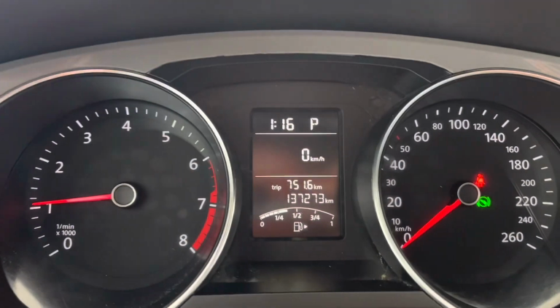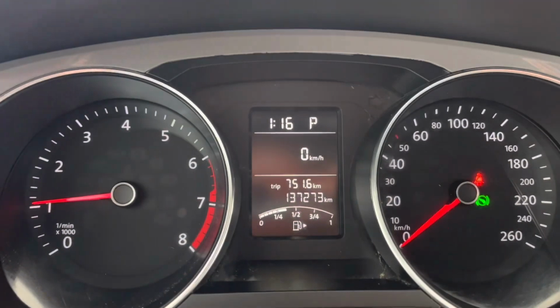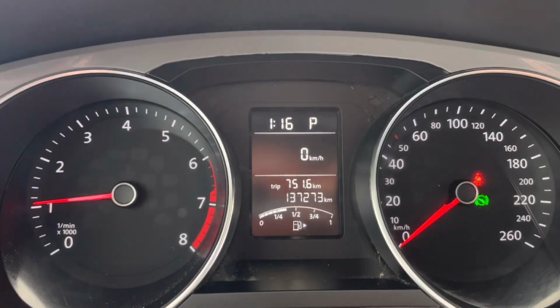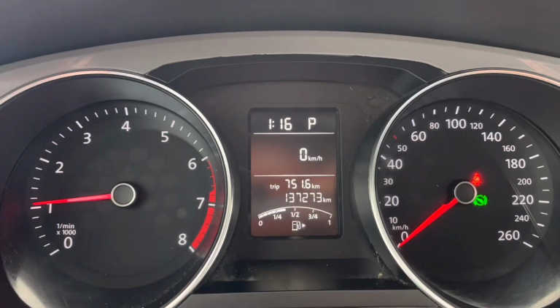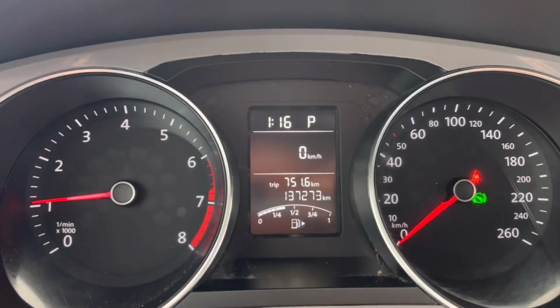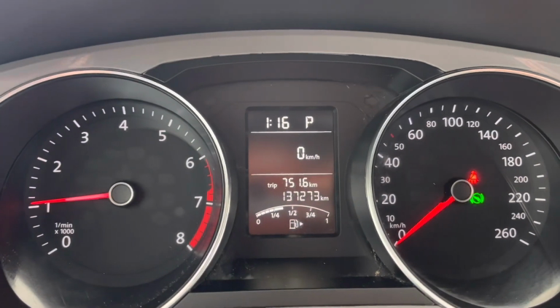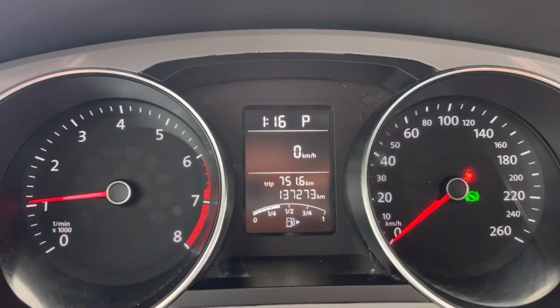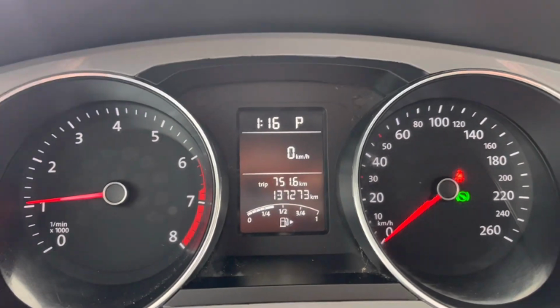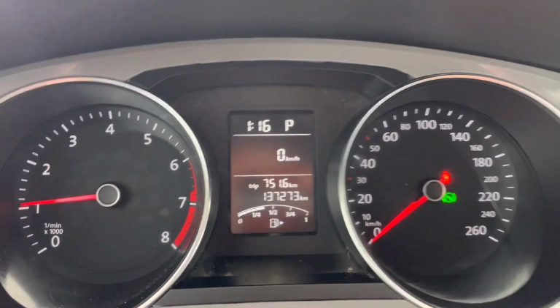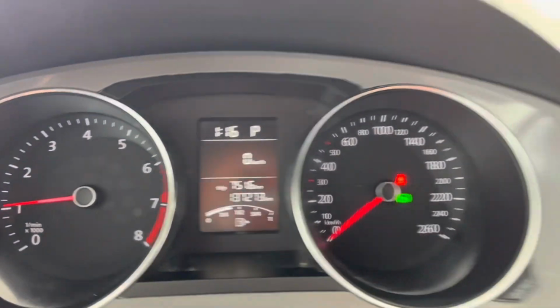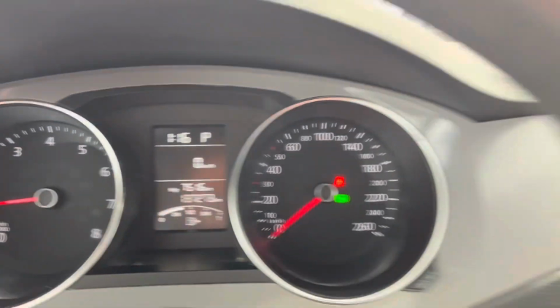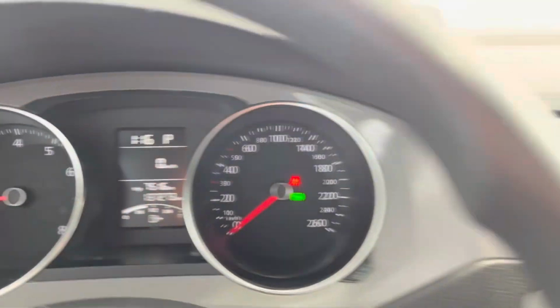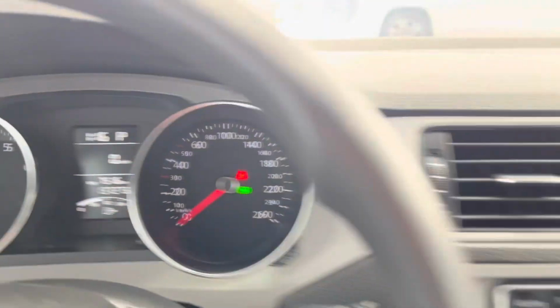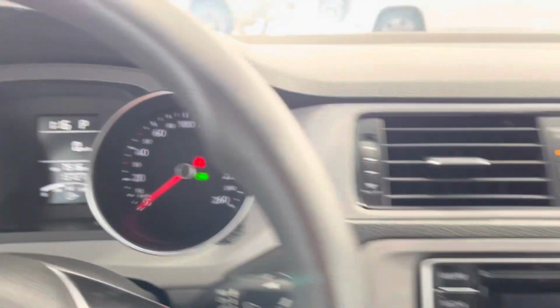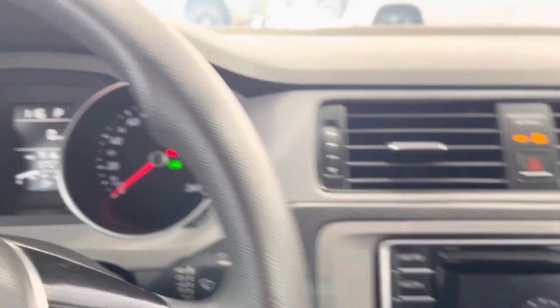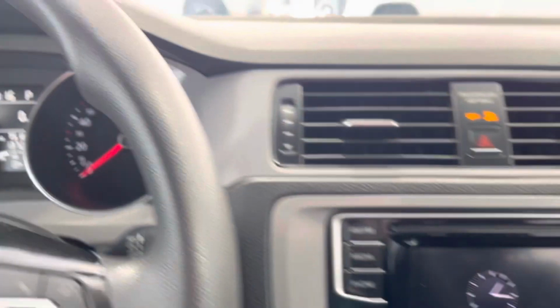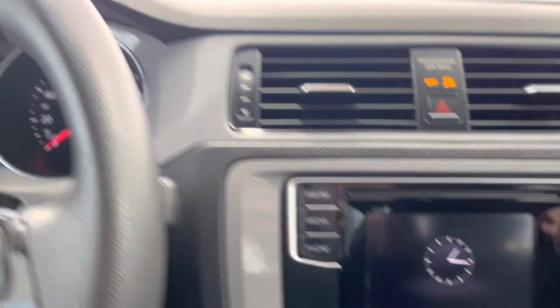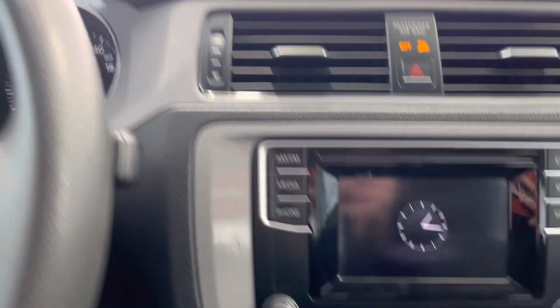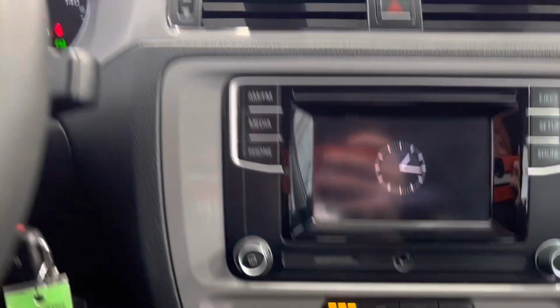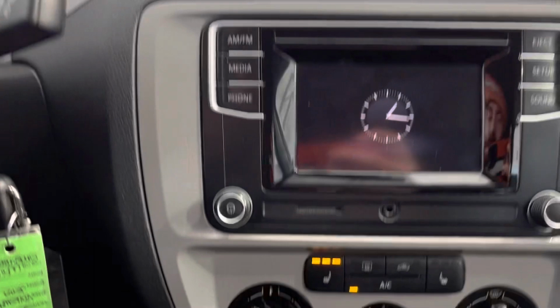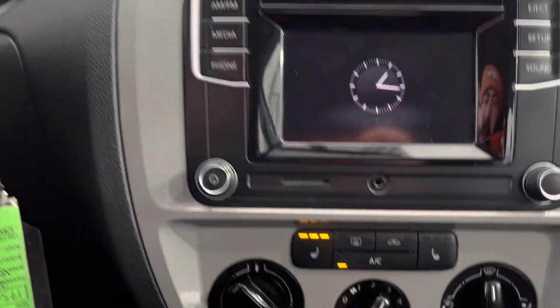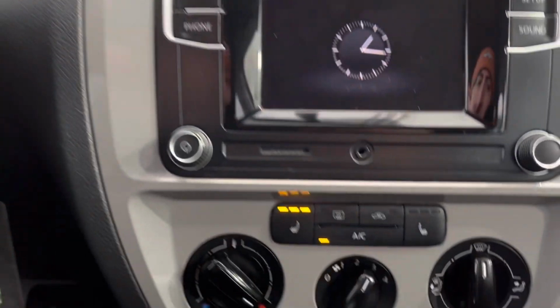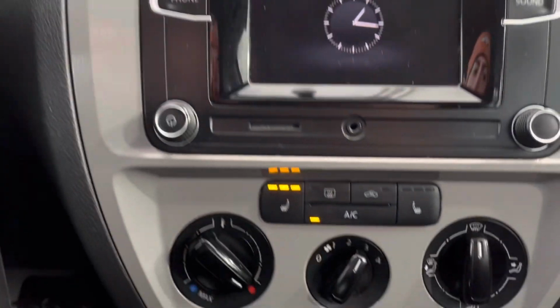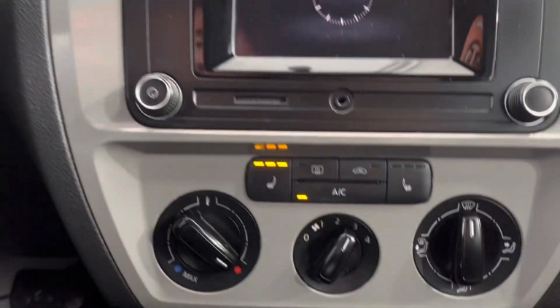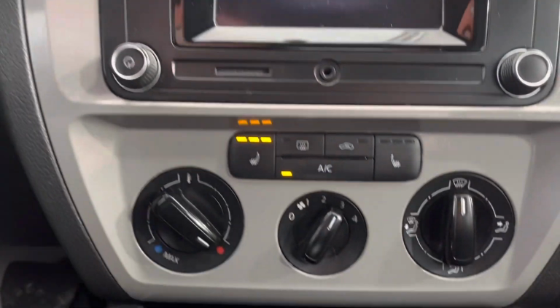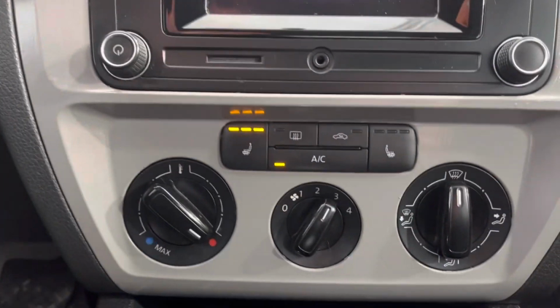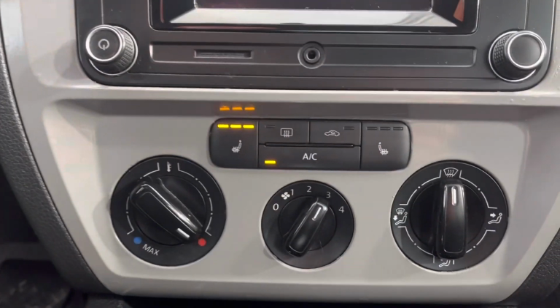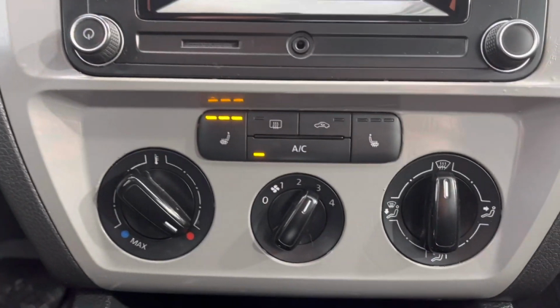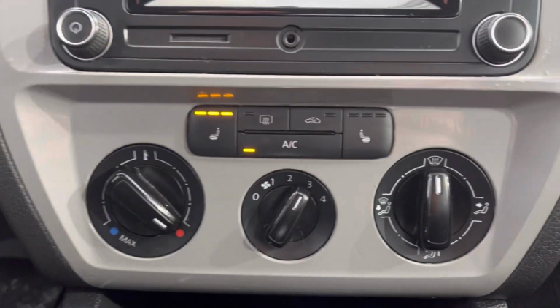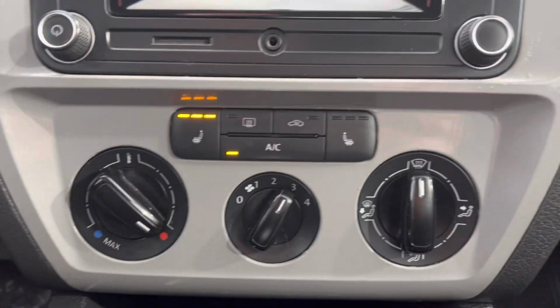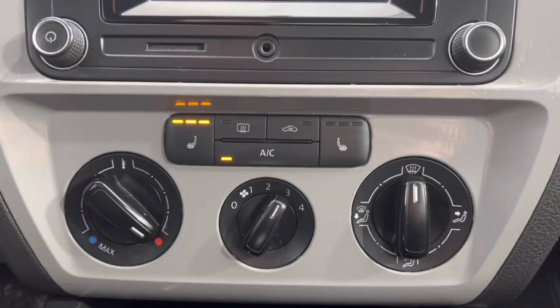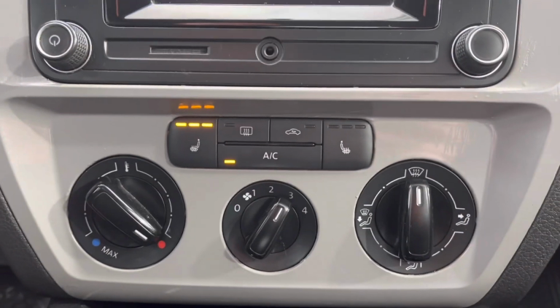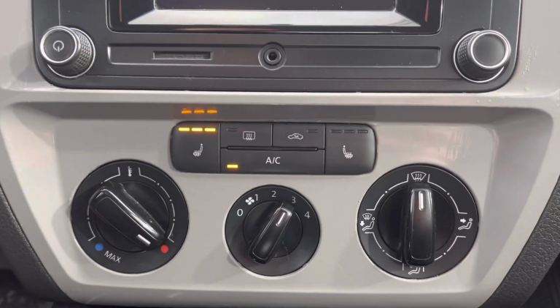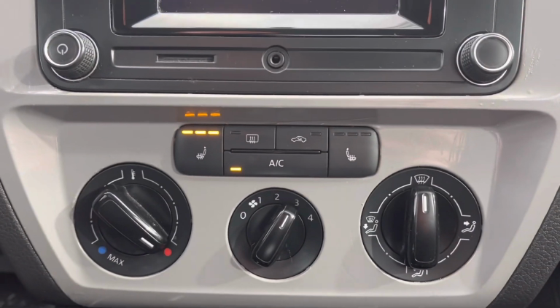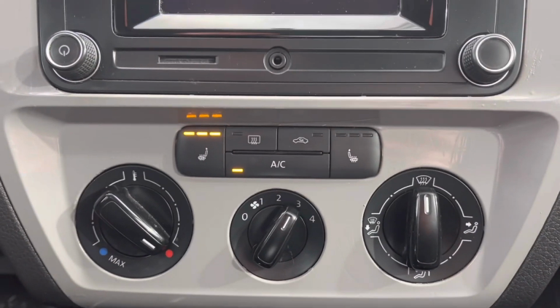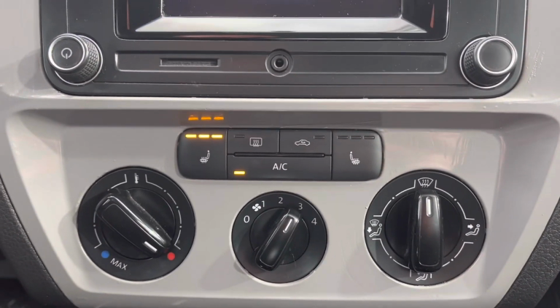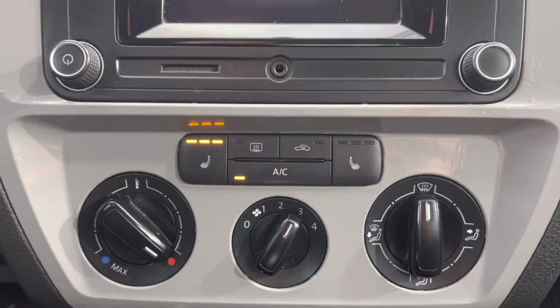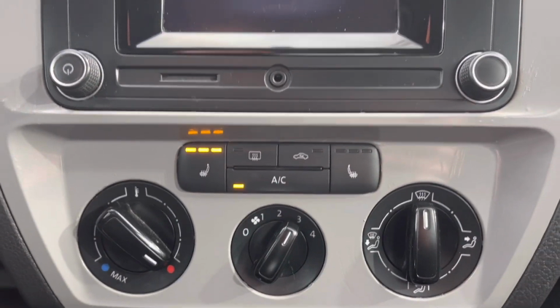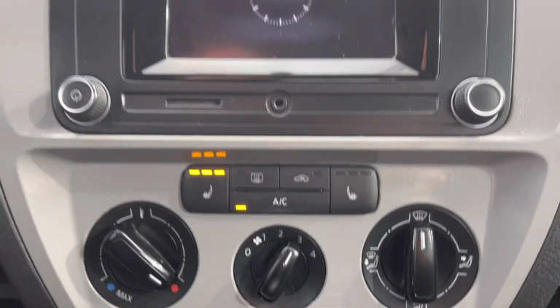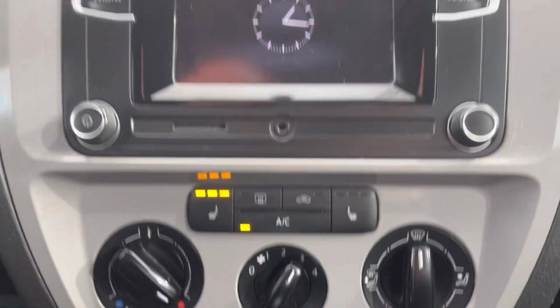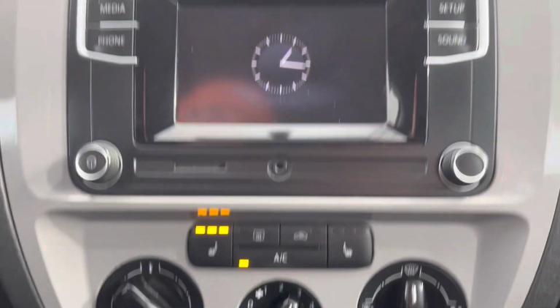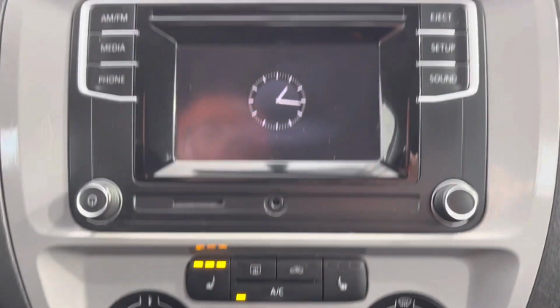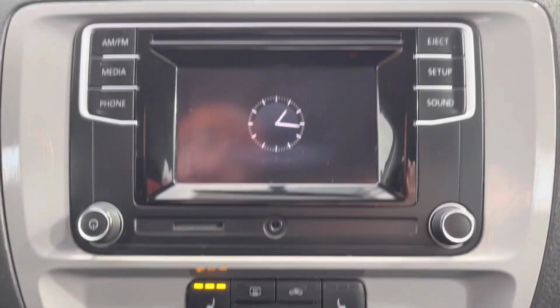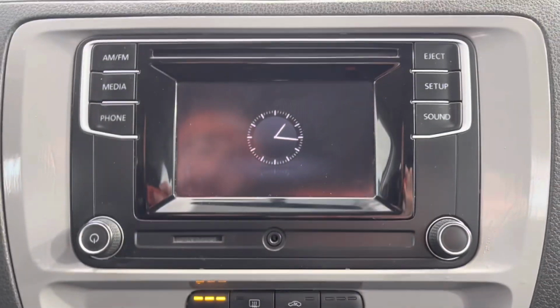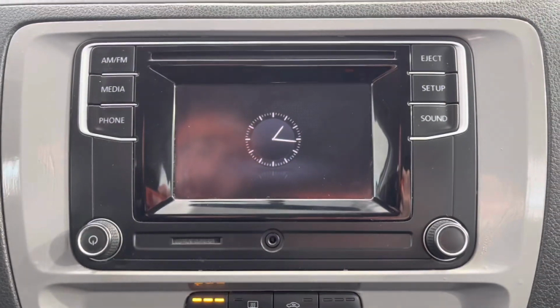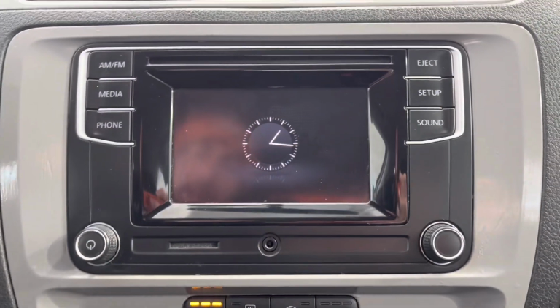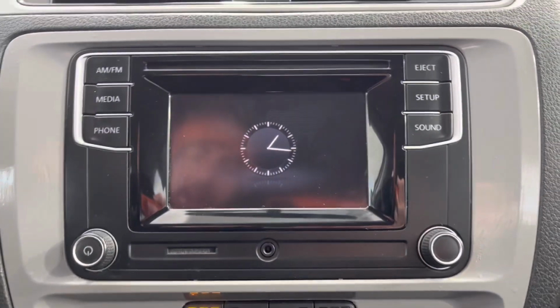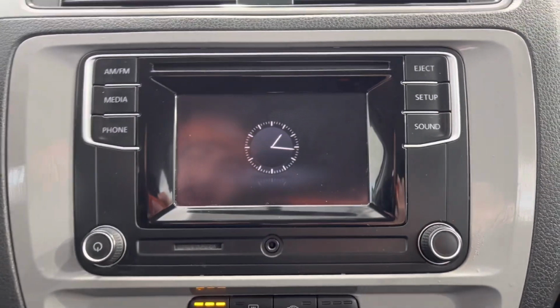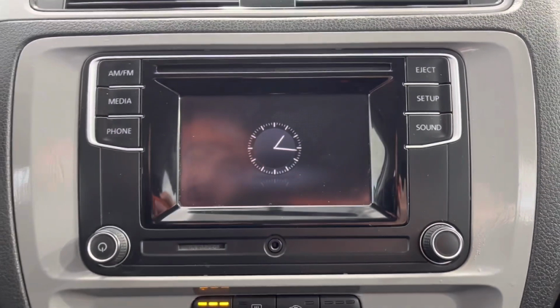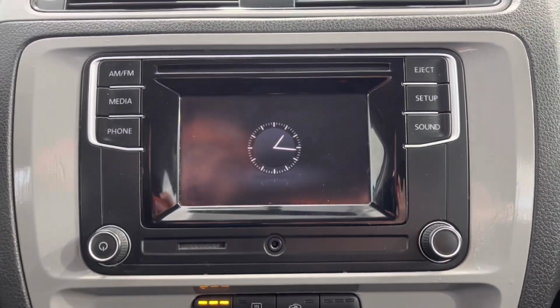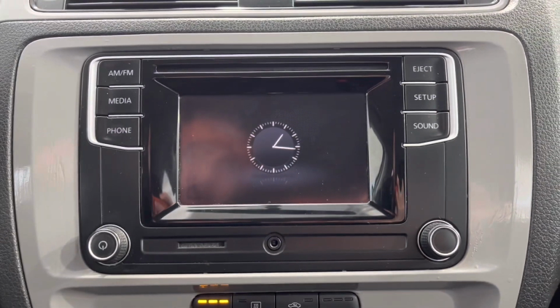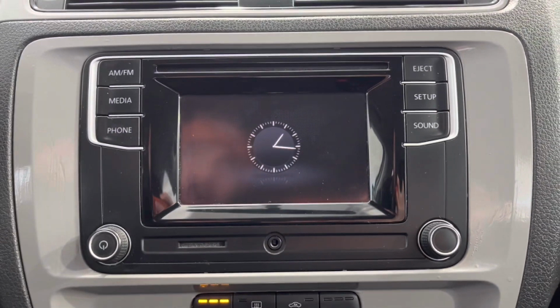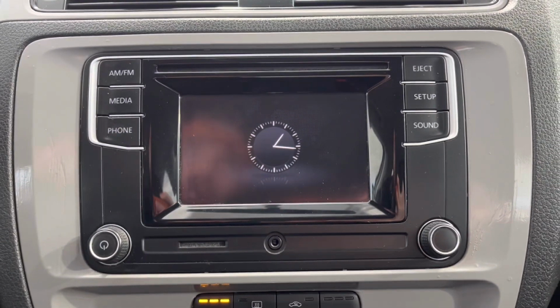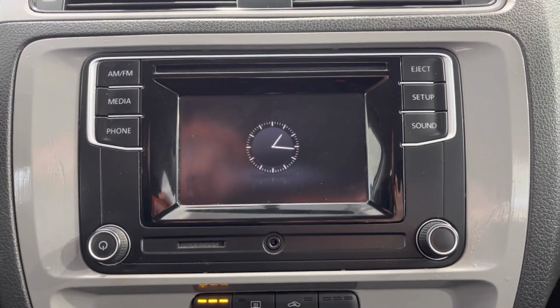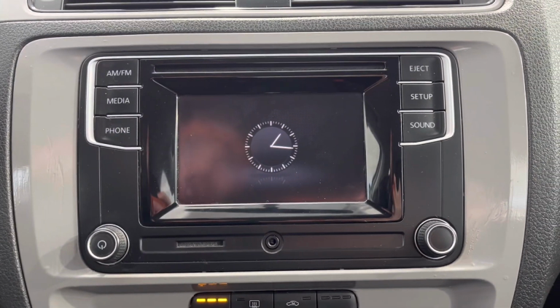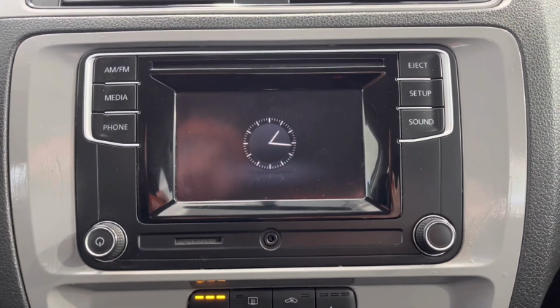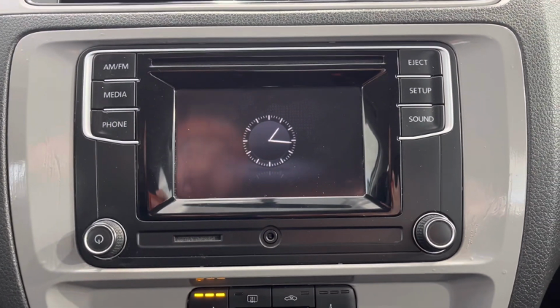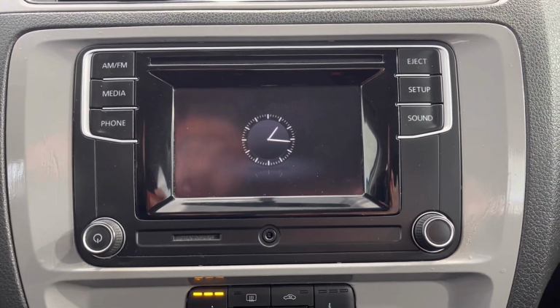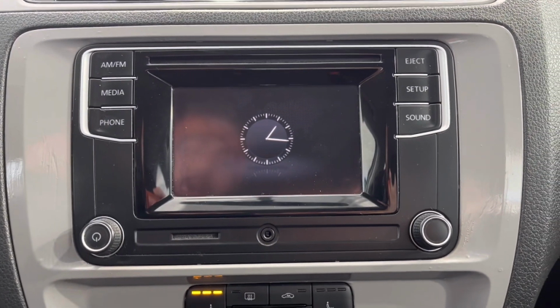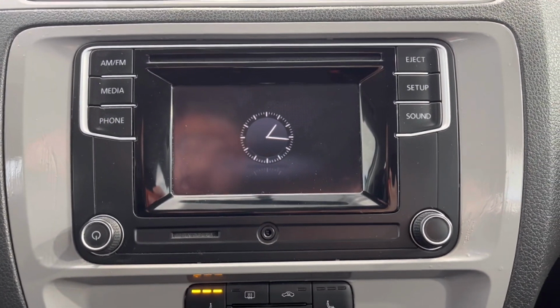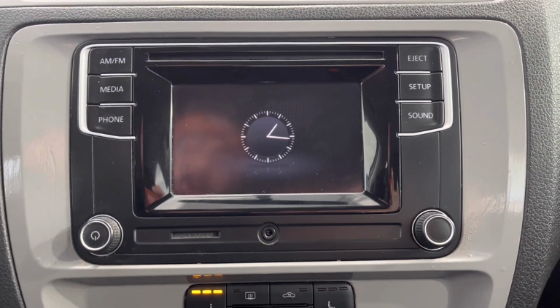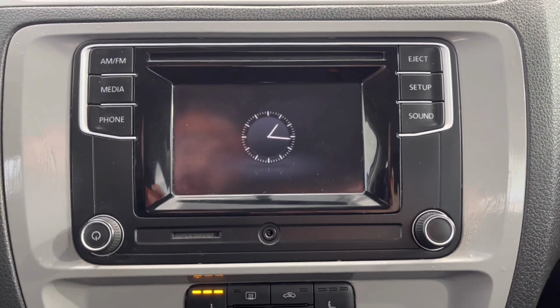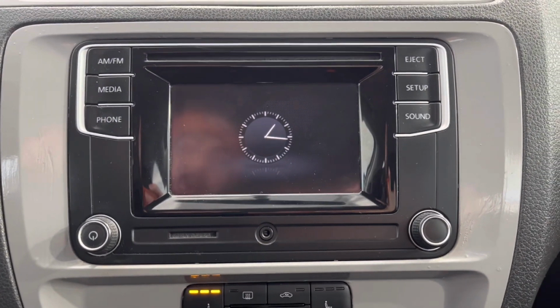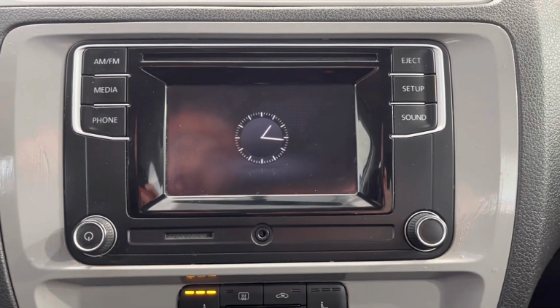Here we're looking at the dash display. Down here we have our climate control system and our infotainment system.